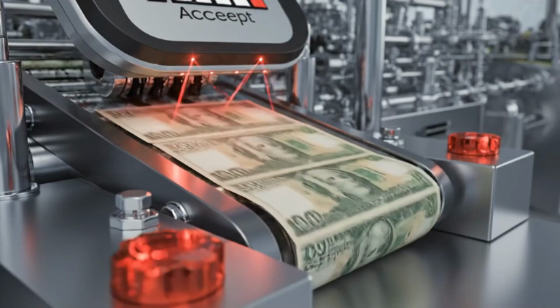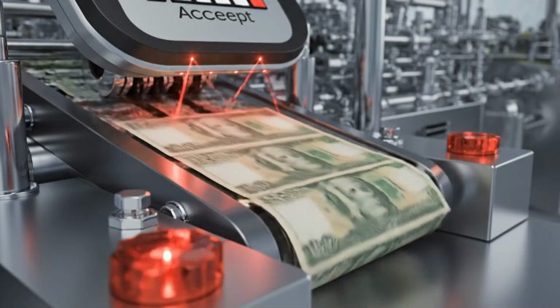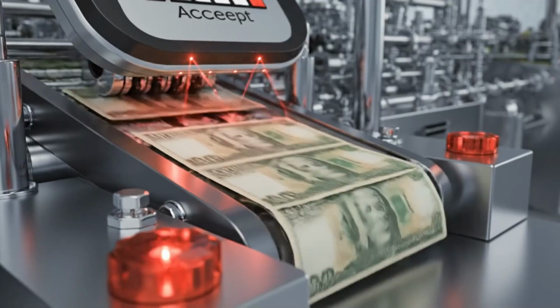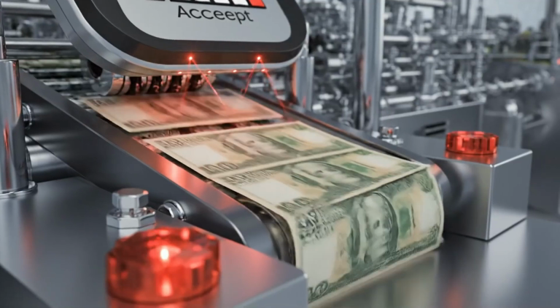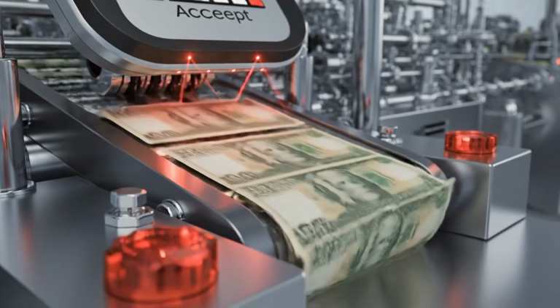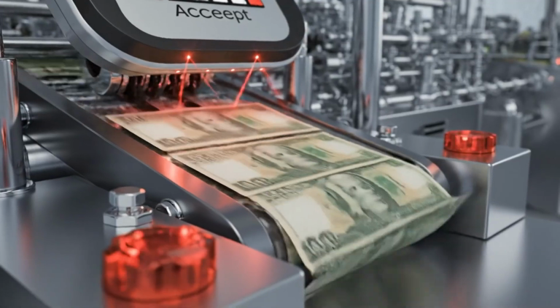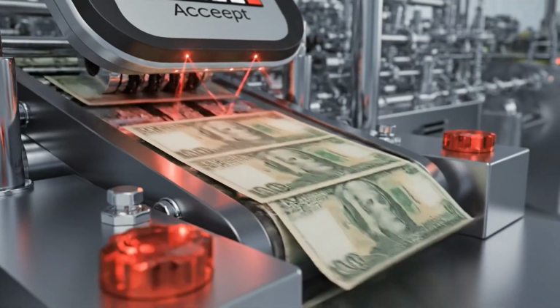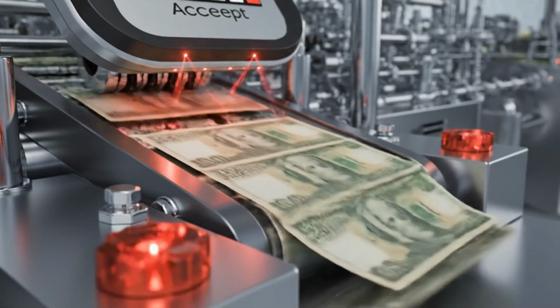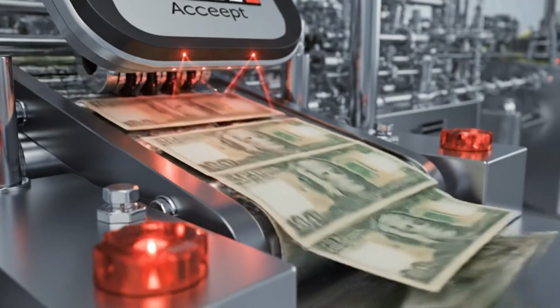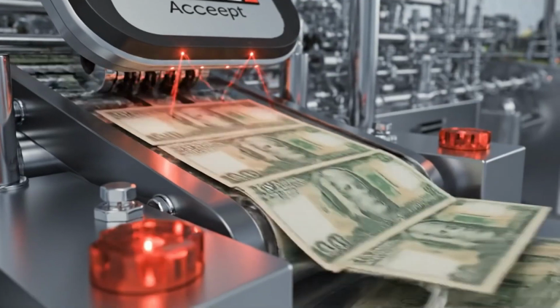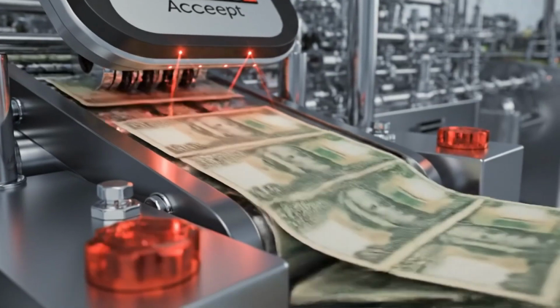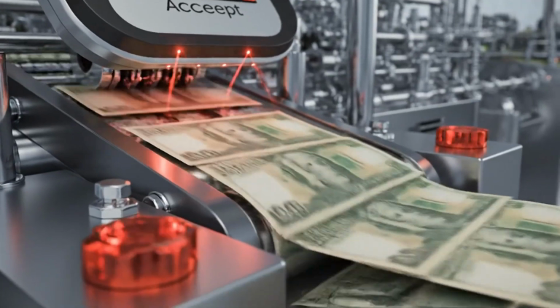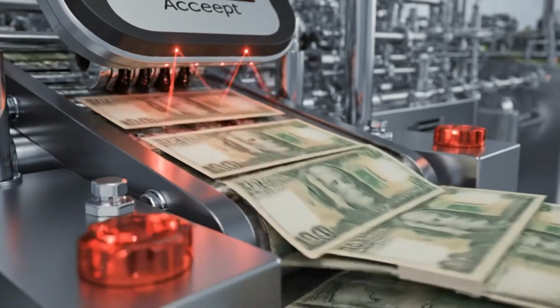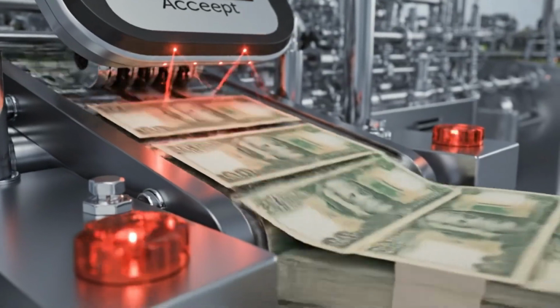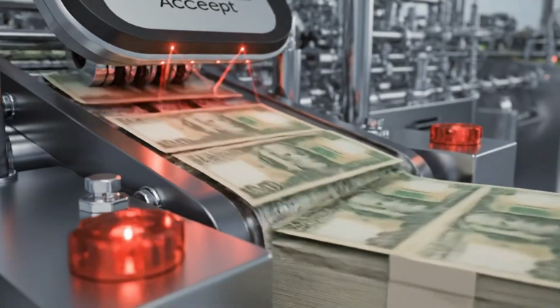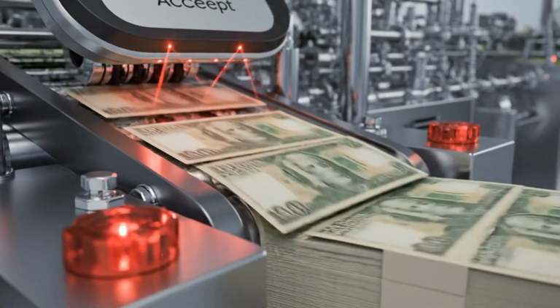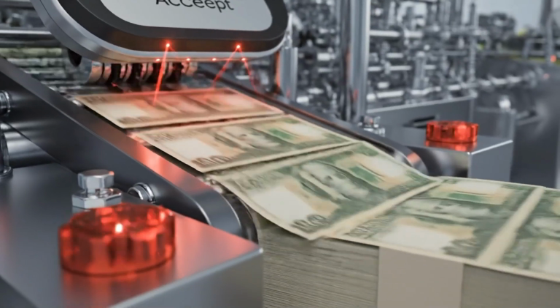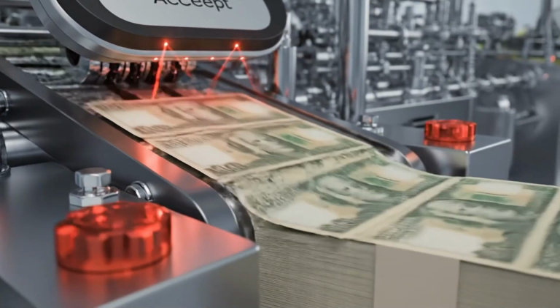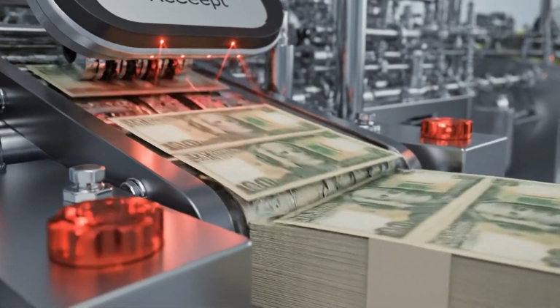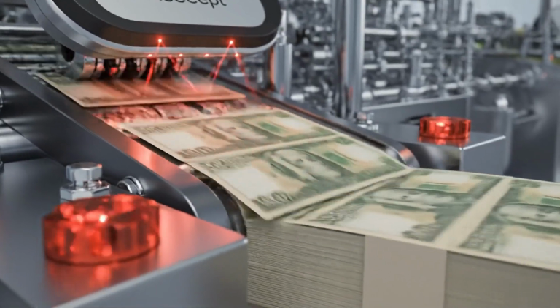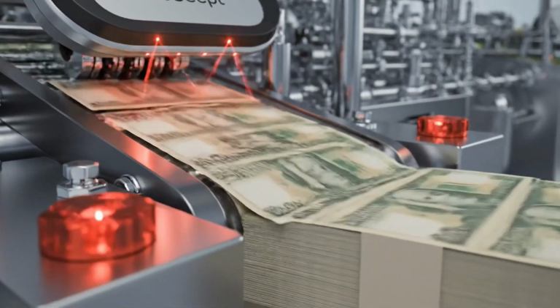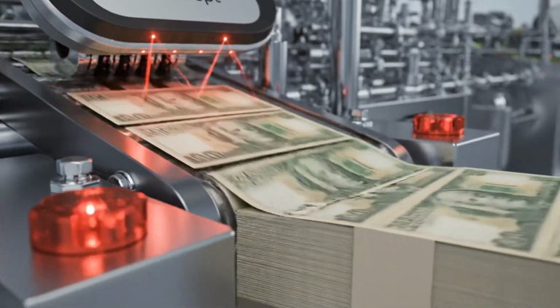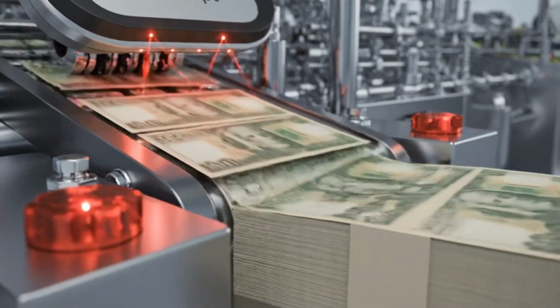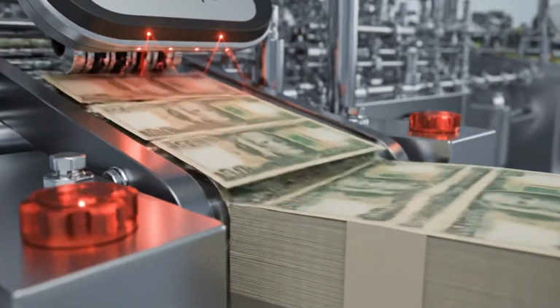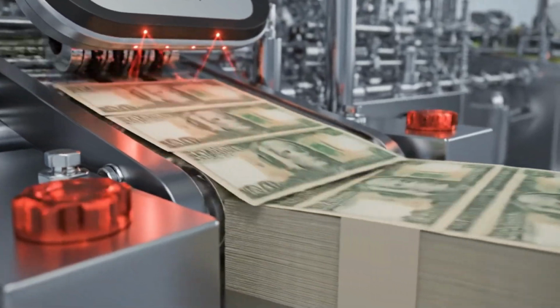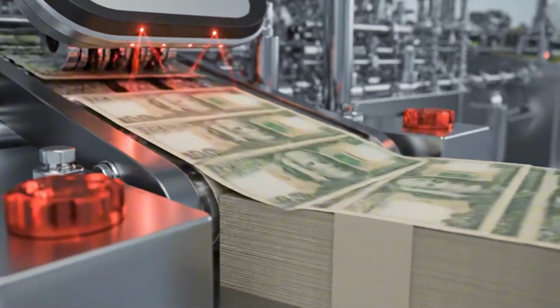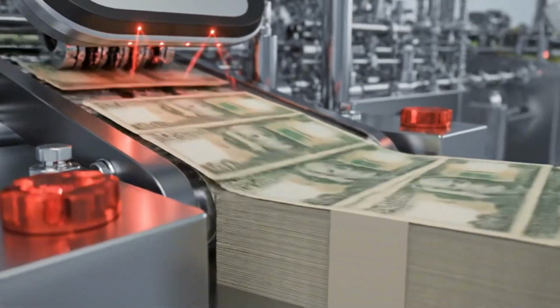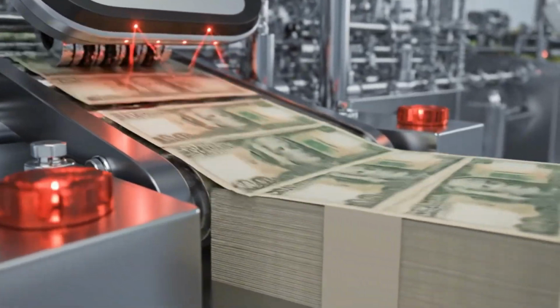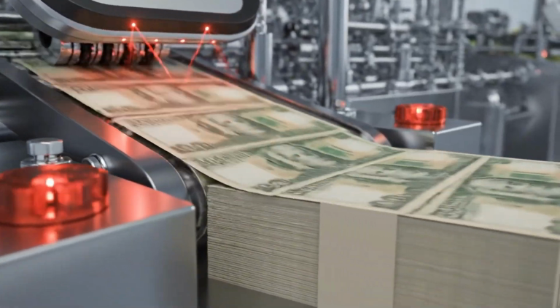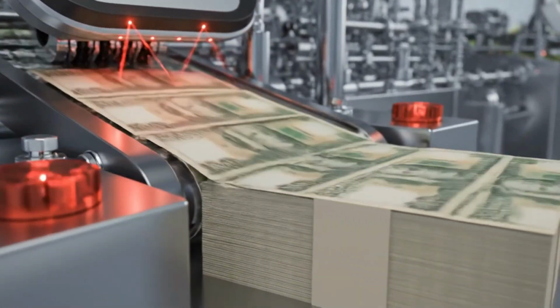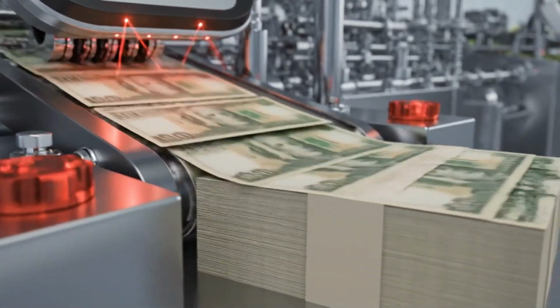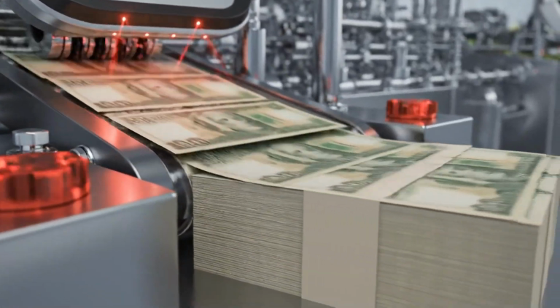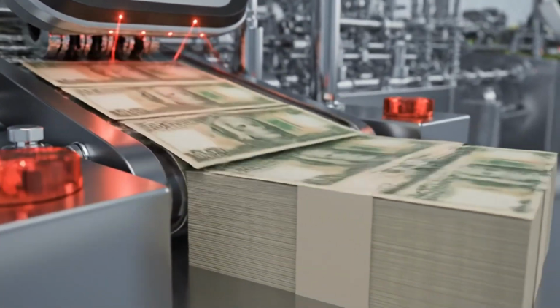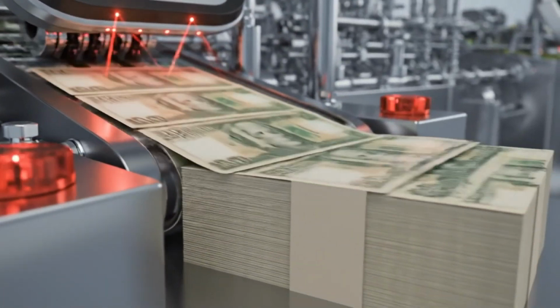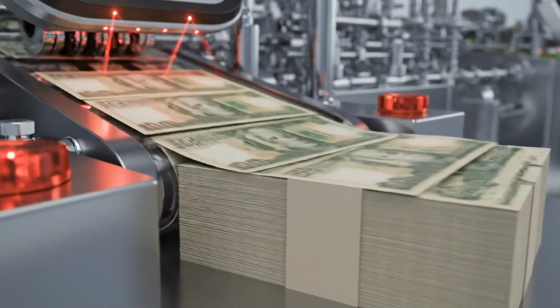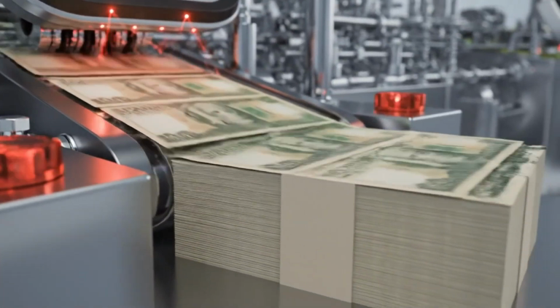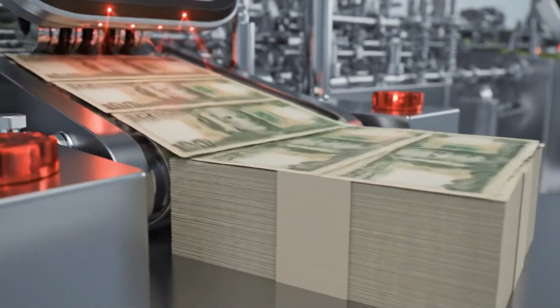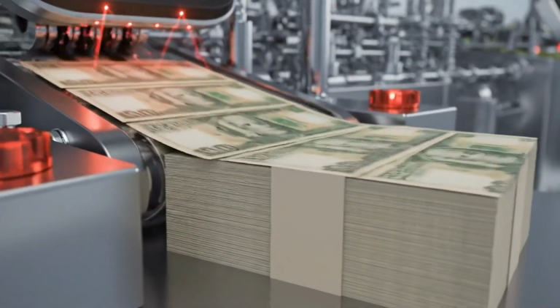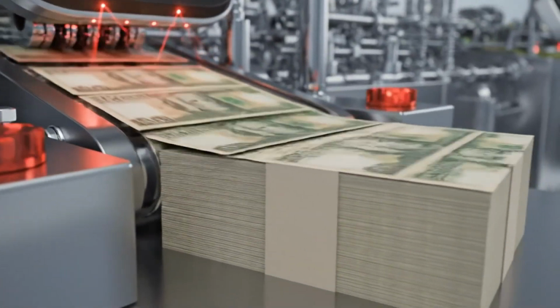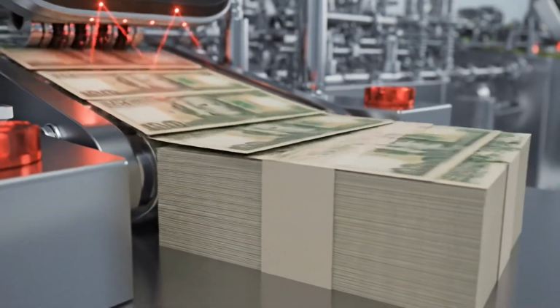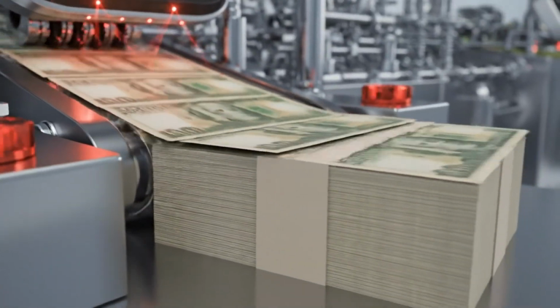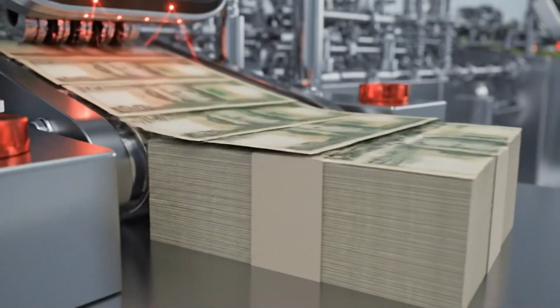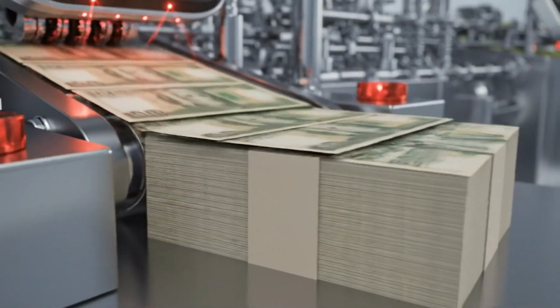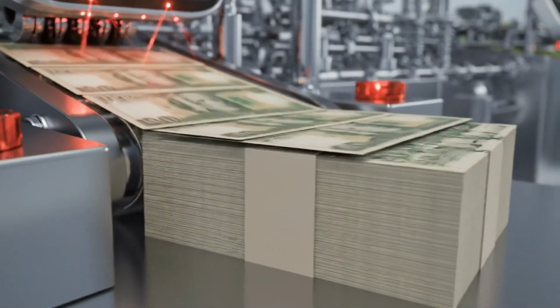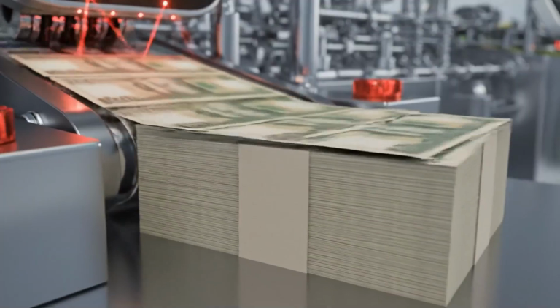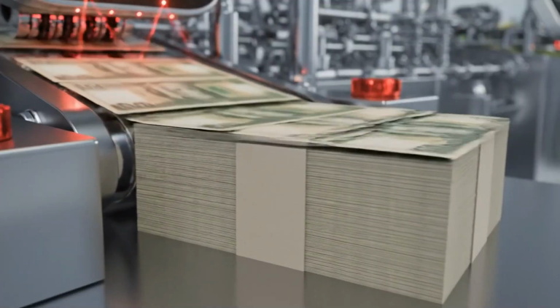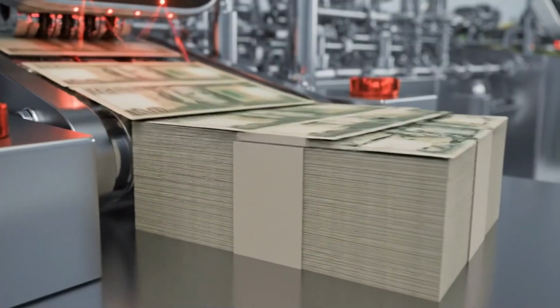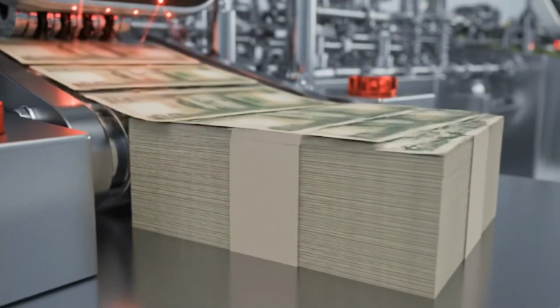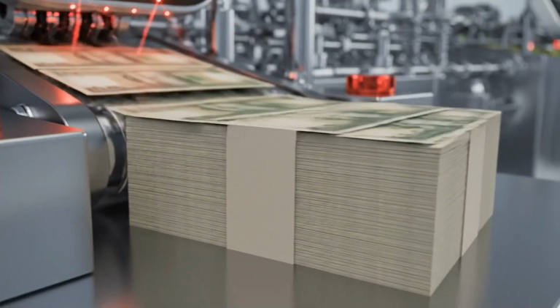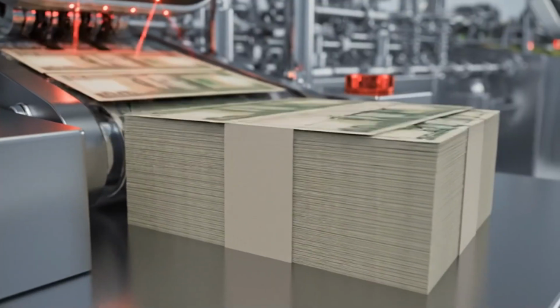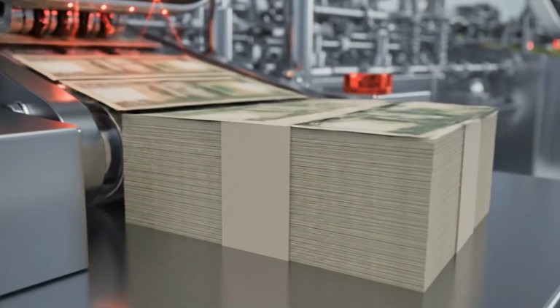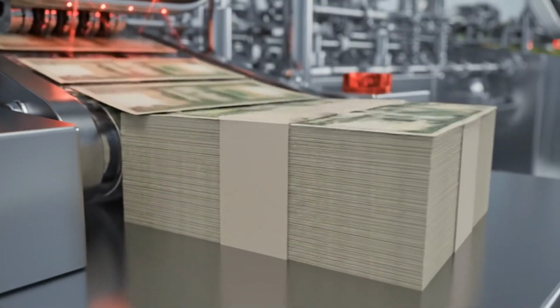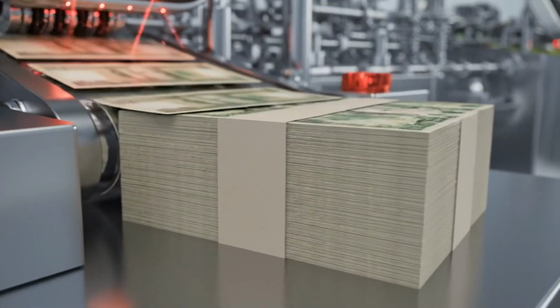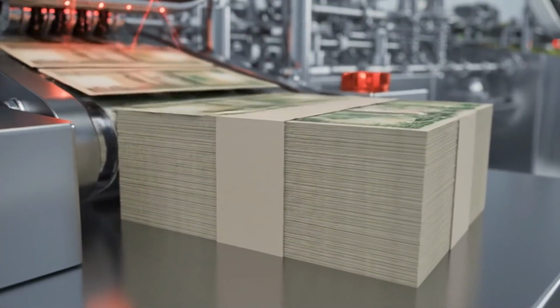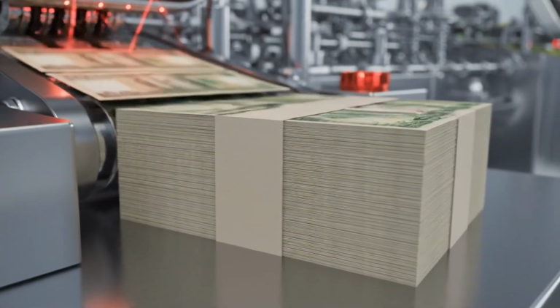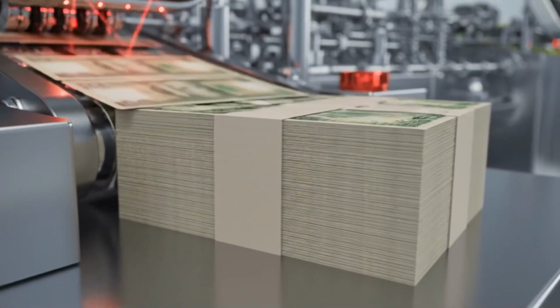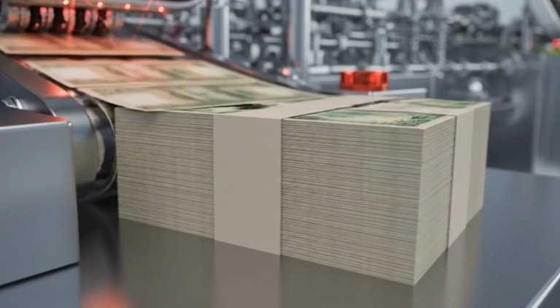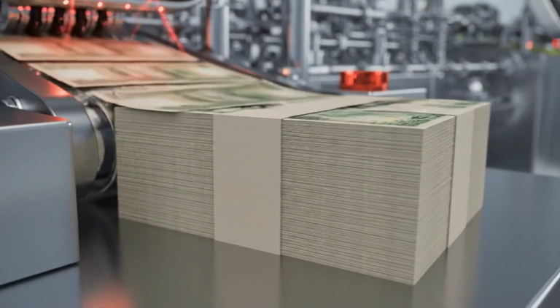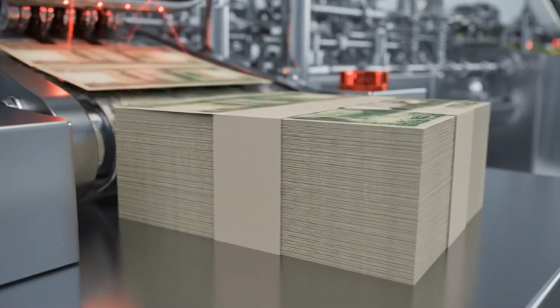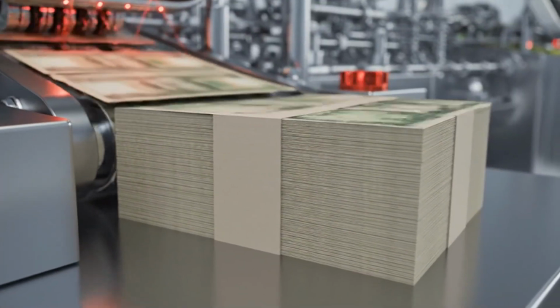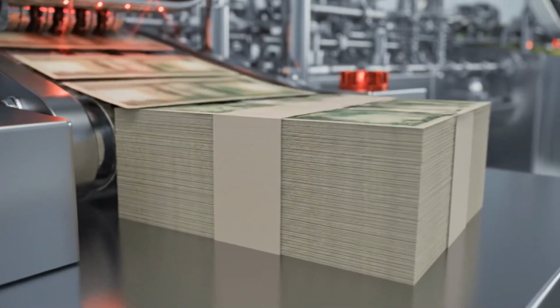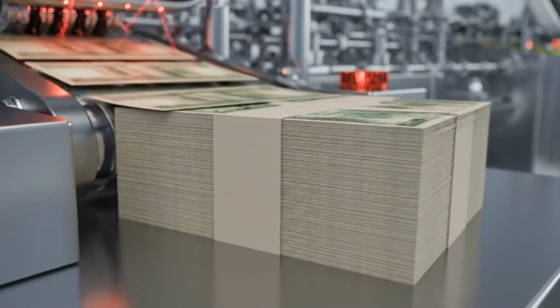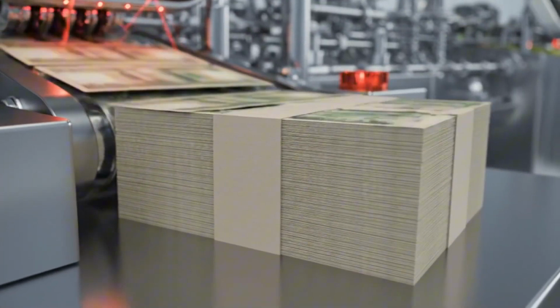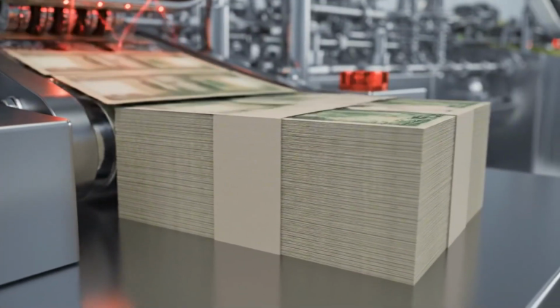Only the flawless sheets survive the gauntlet, flowing smoothly onto the output conveyor to be shingled and collected.